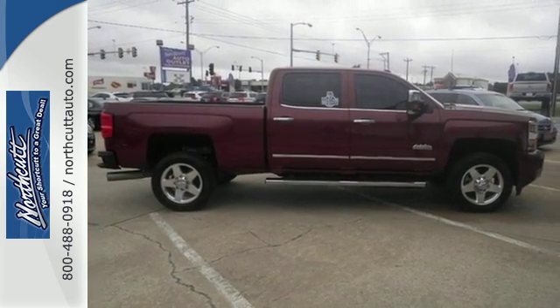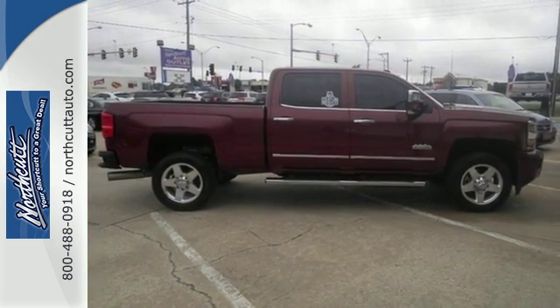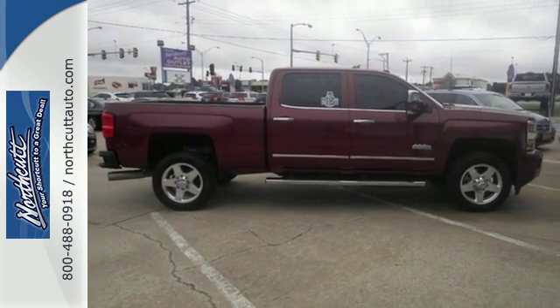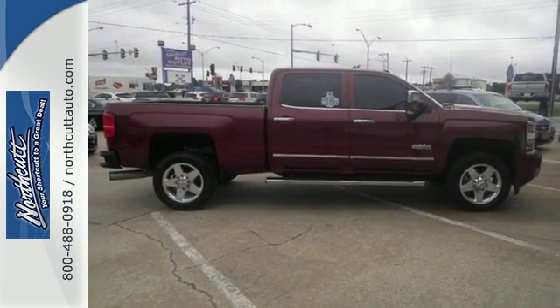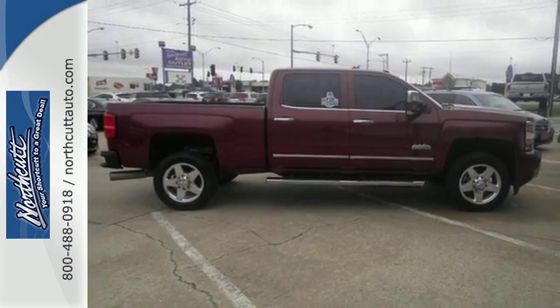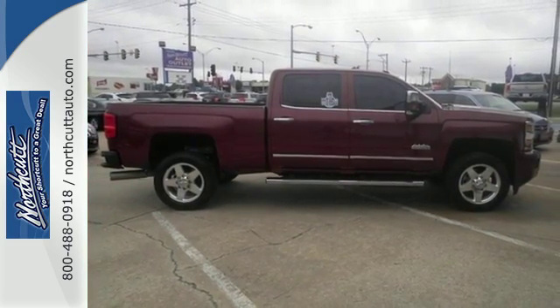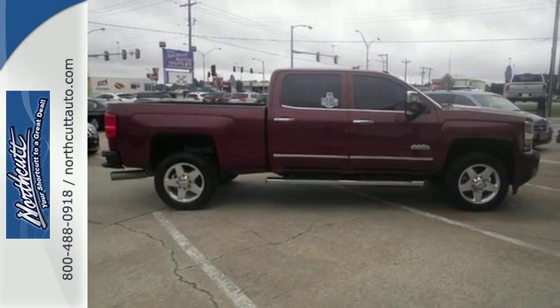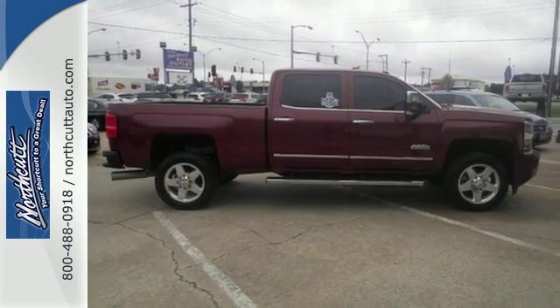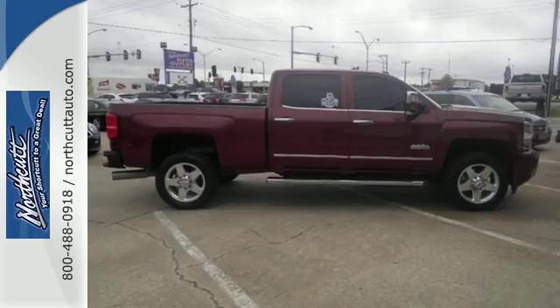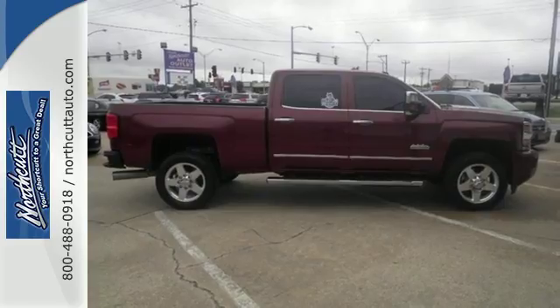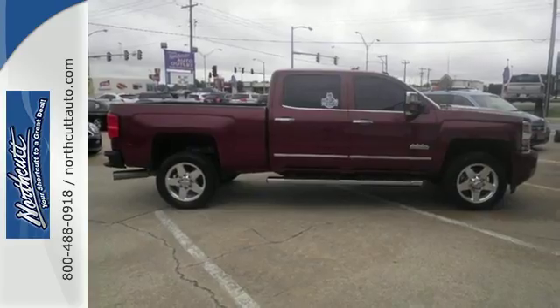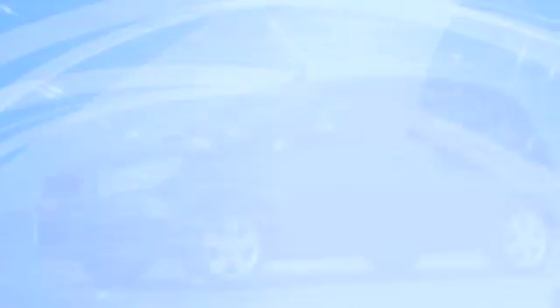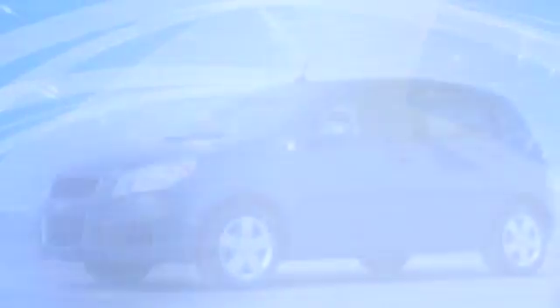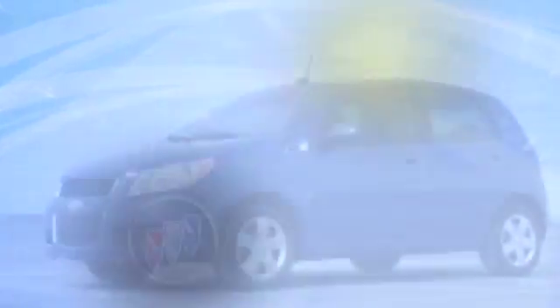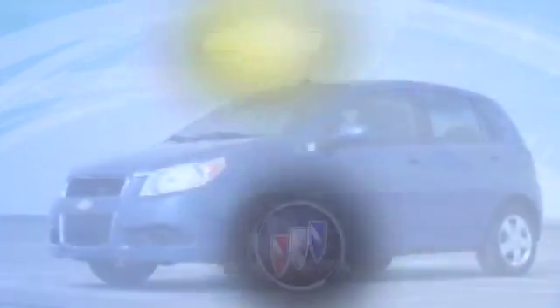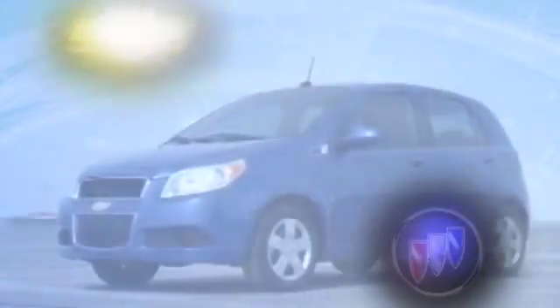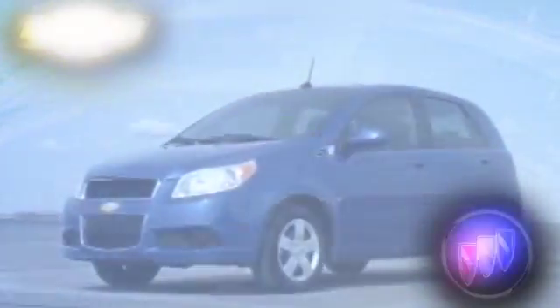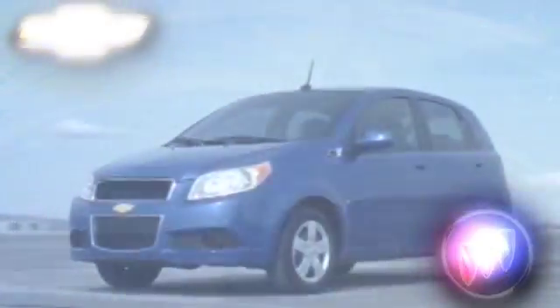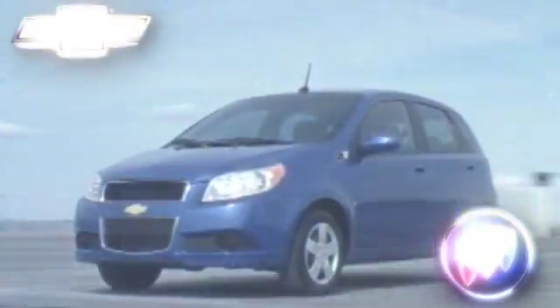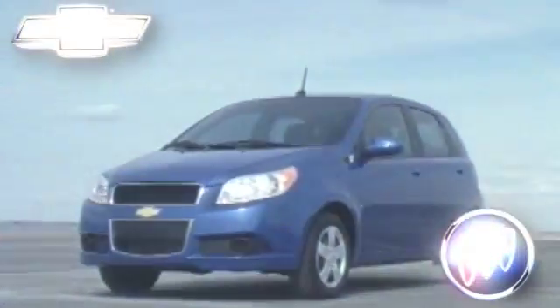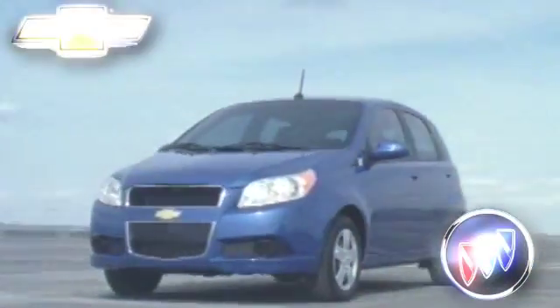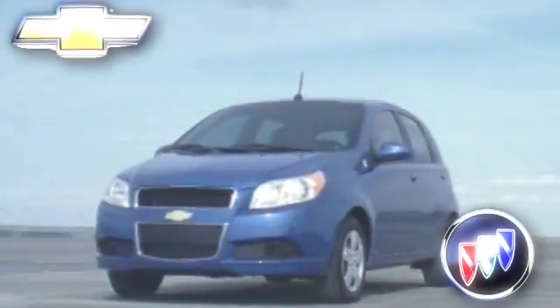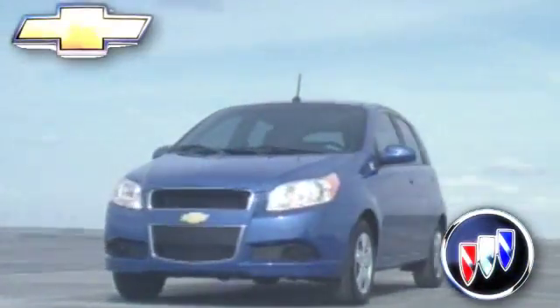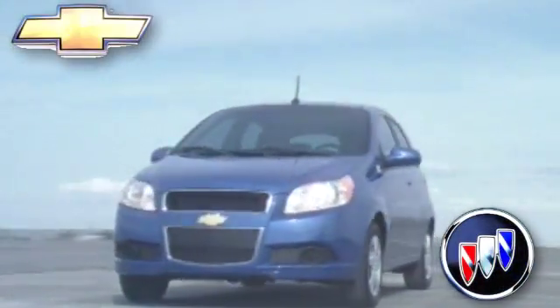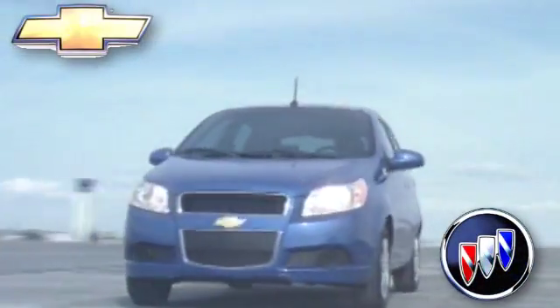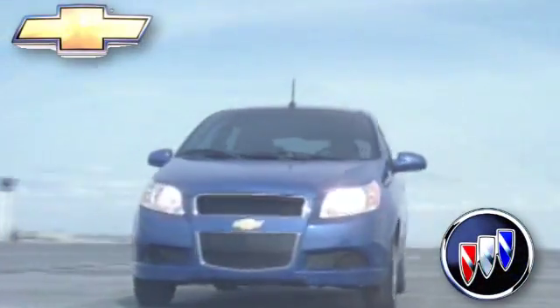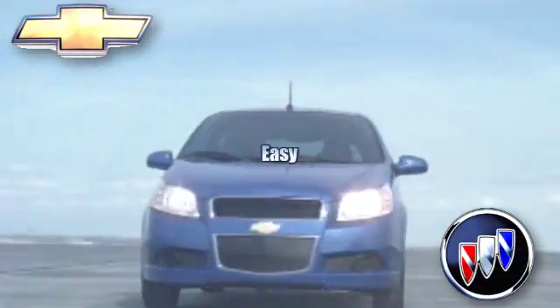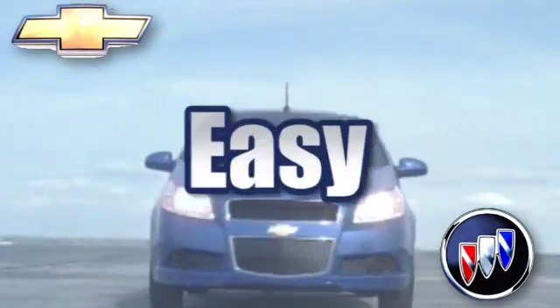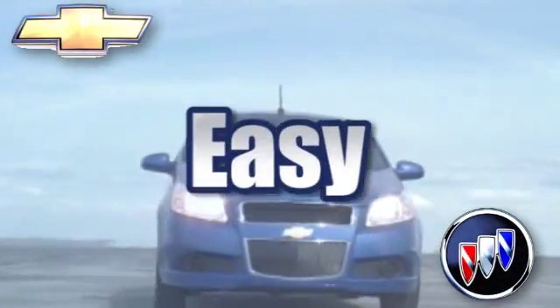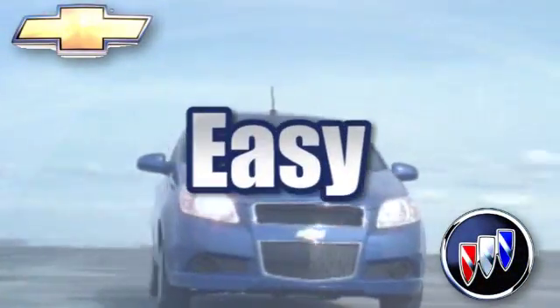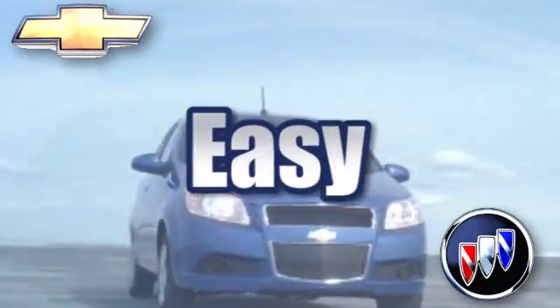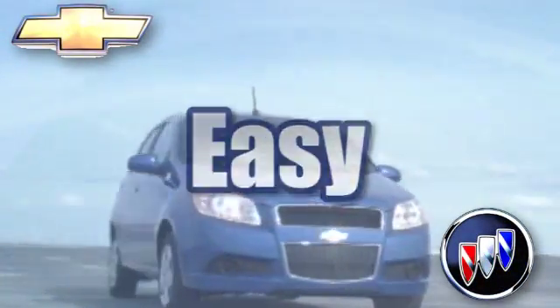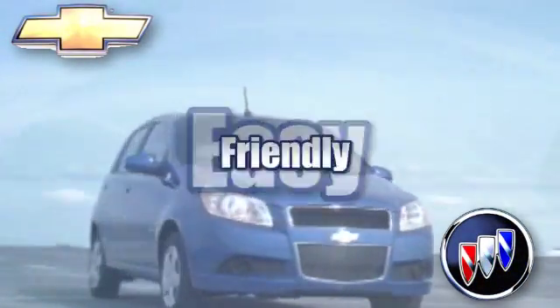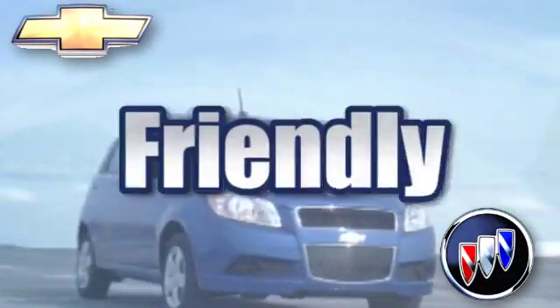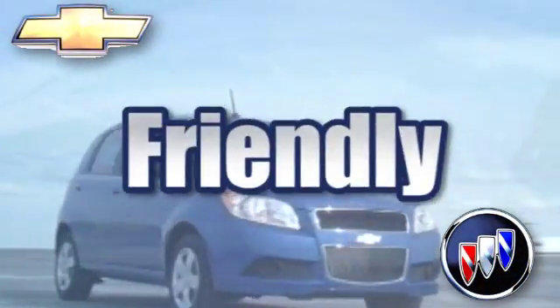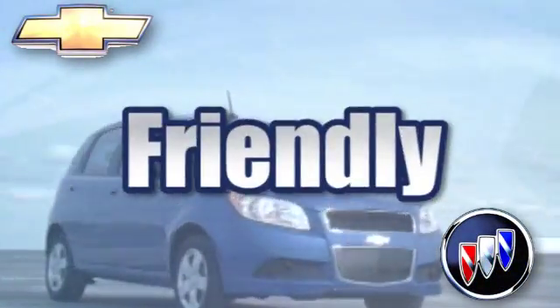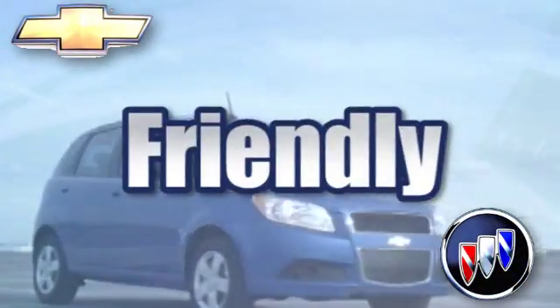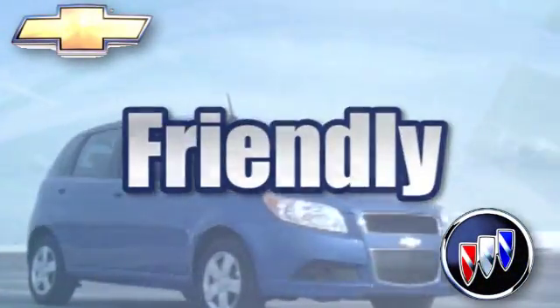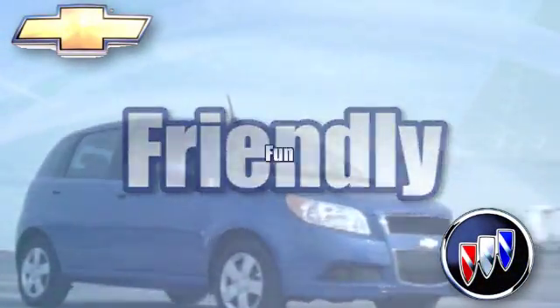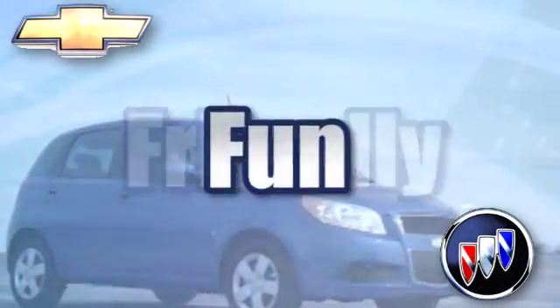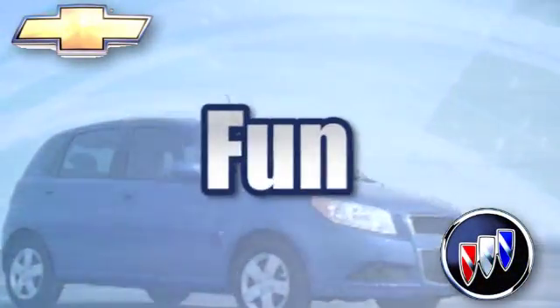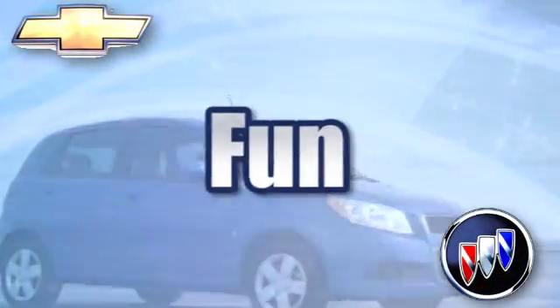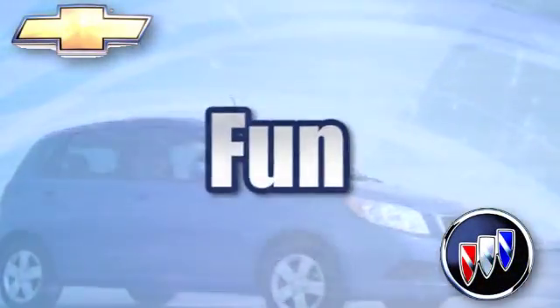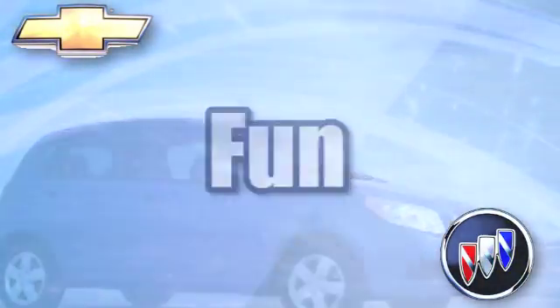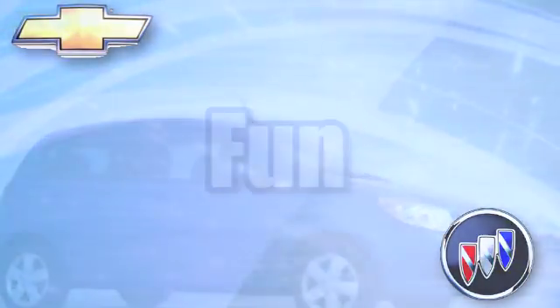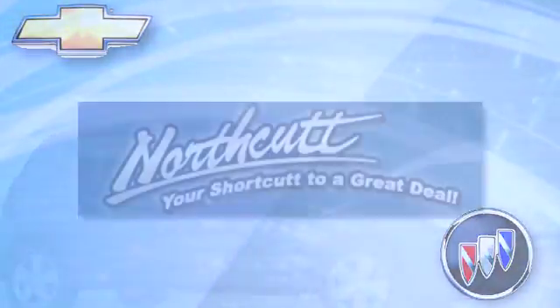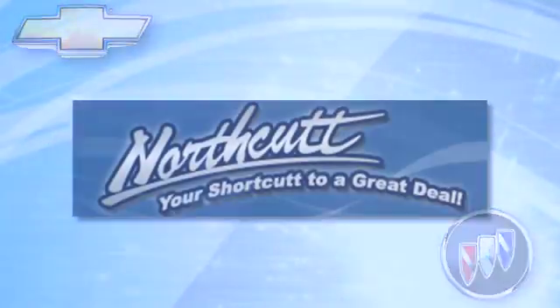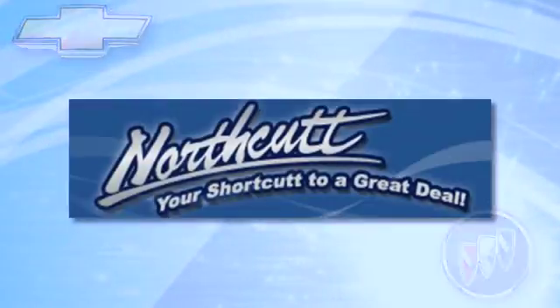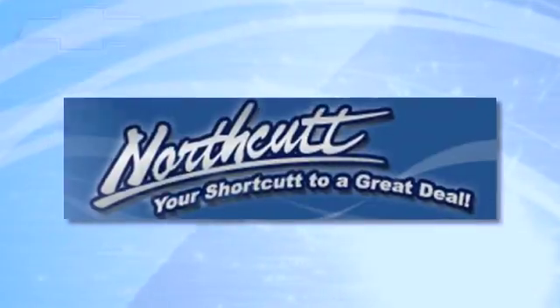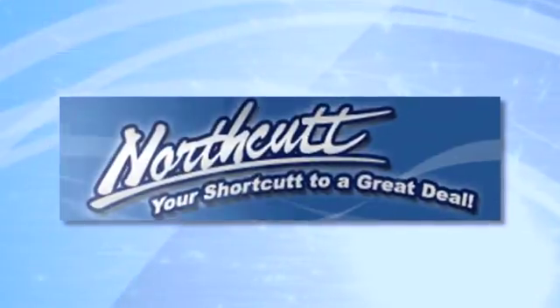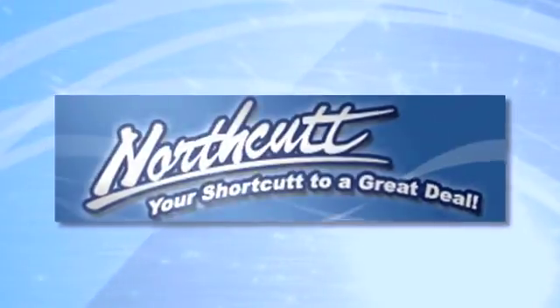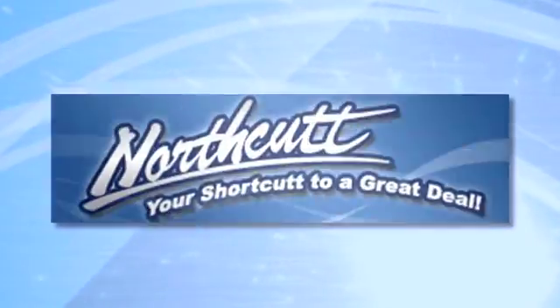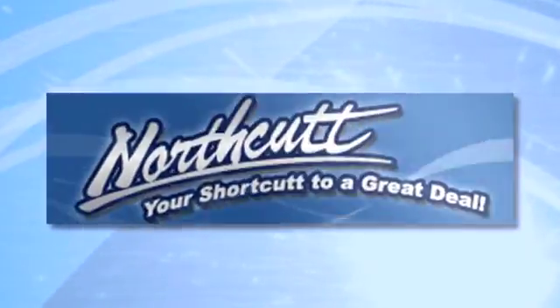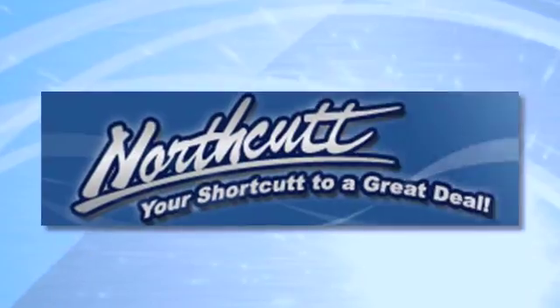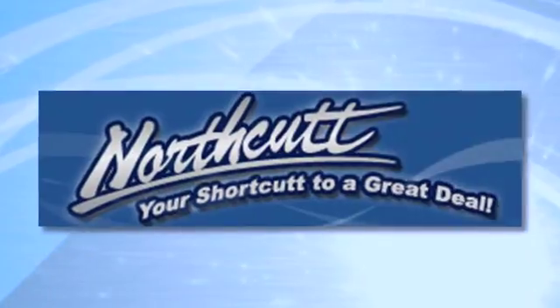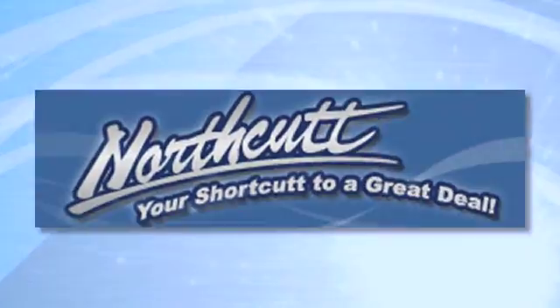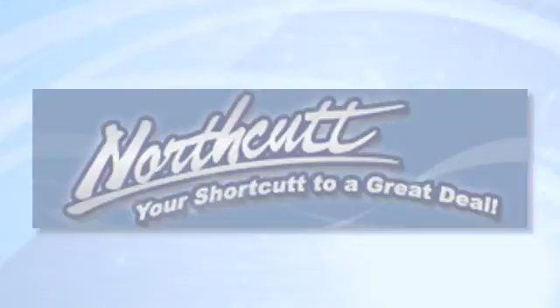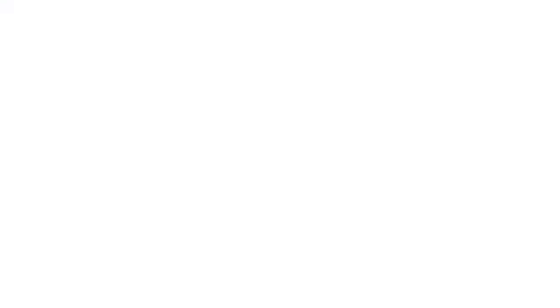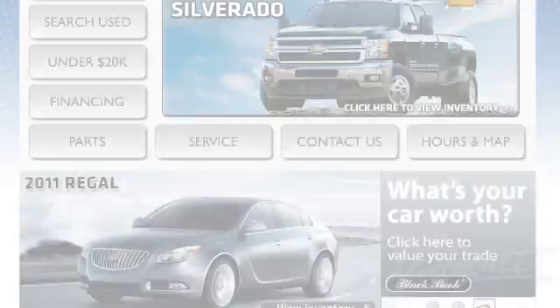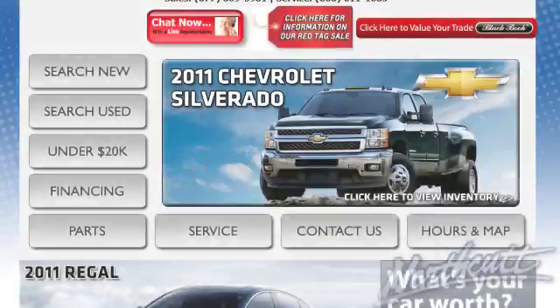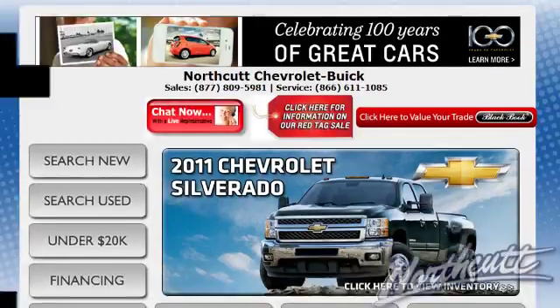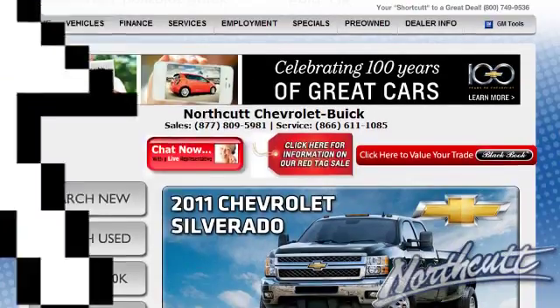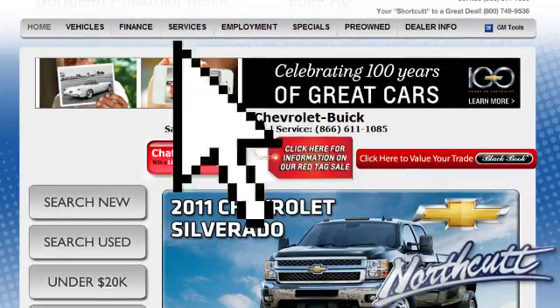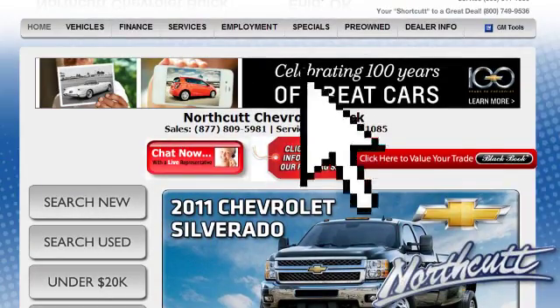Working hard to make your experience easy, friendly and fun — that's the Northcutt way. Call, click or stop in today.